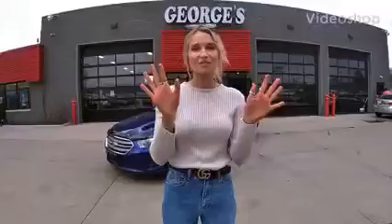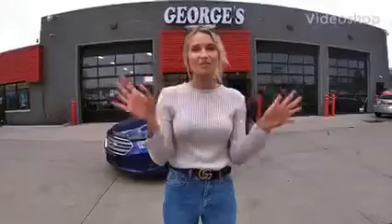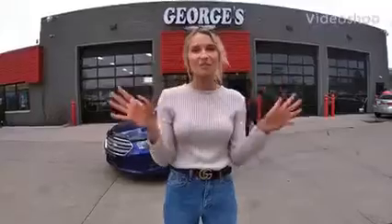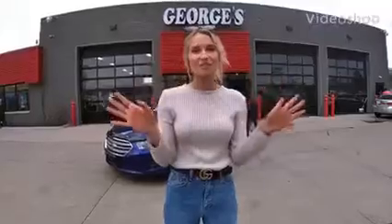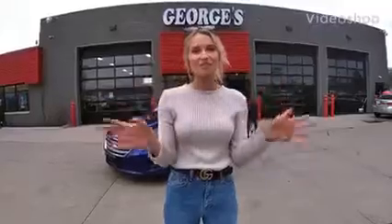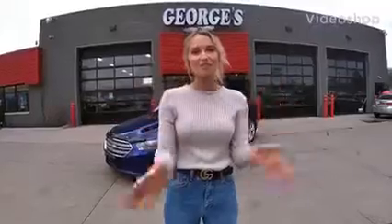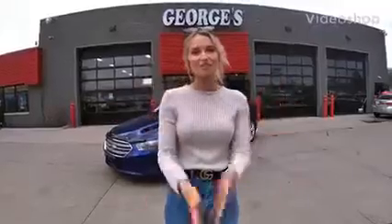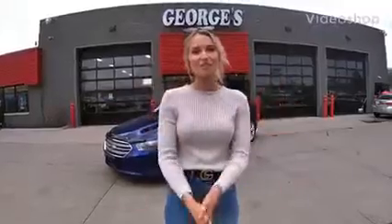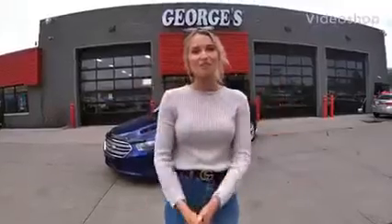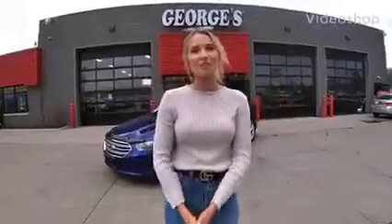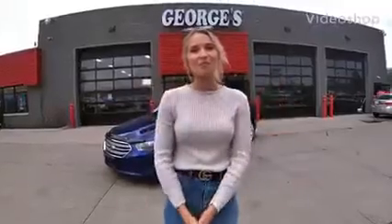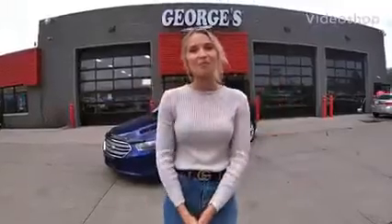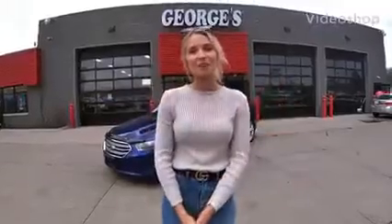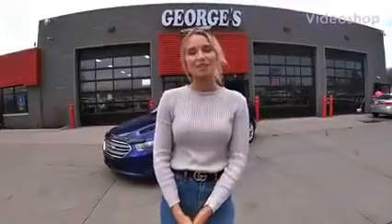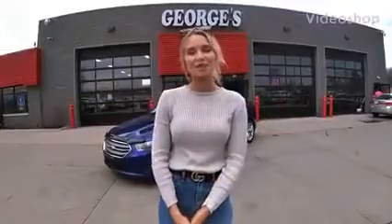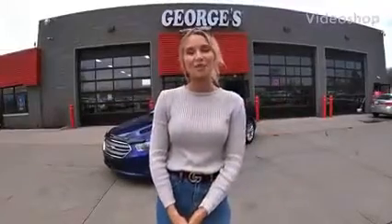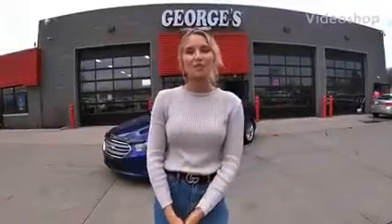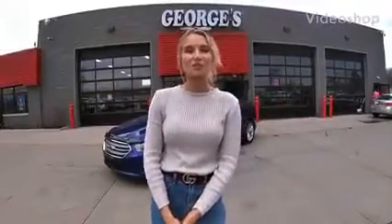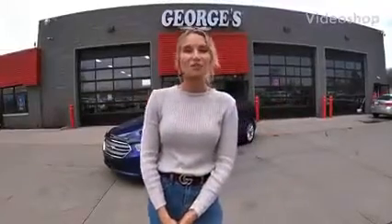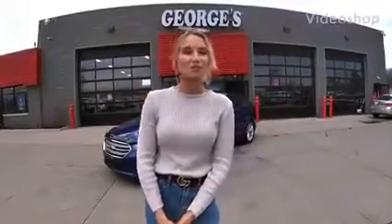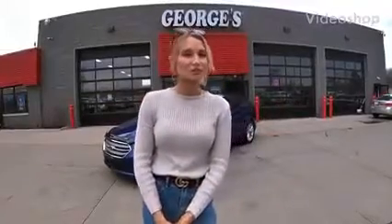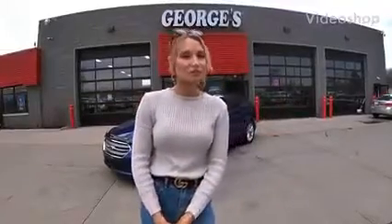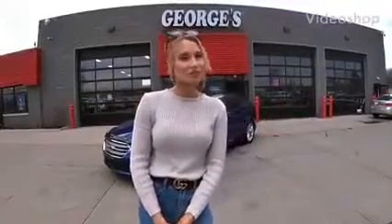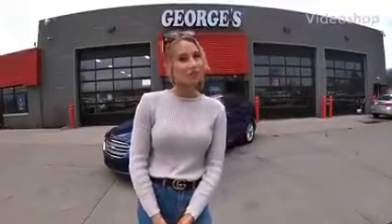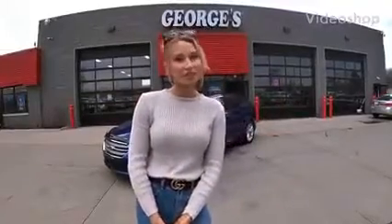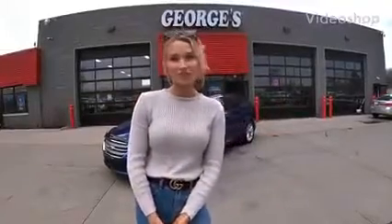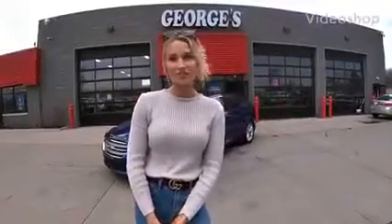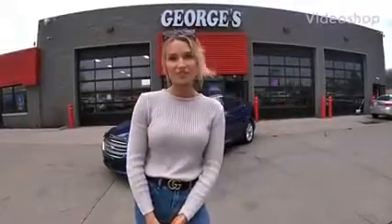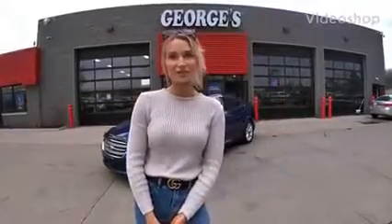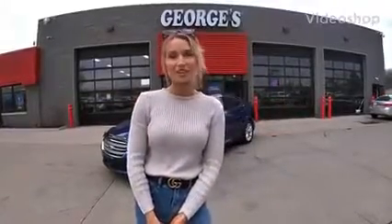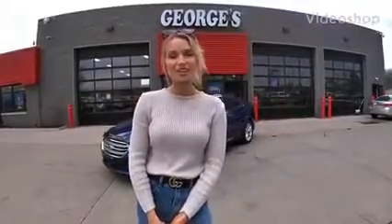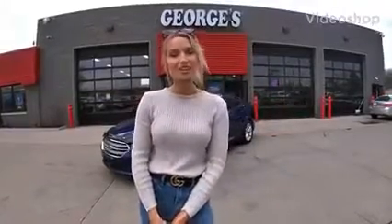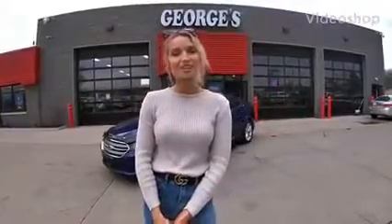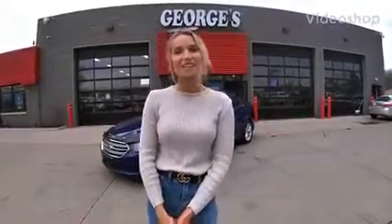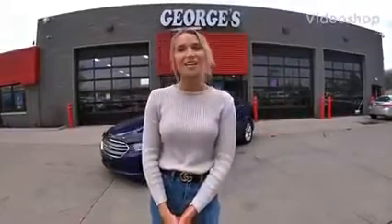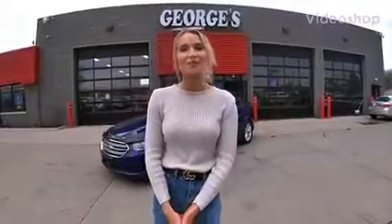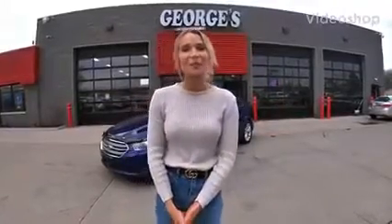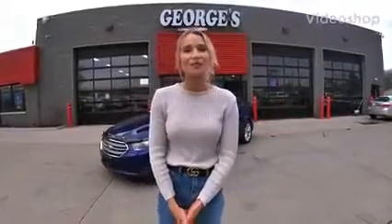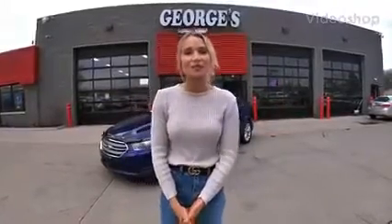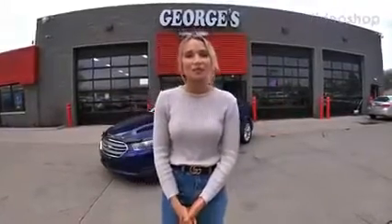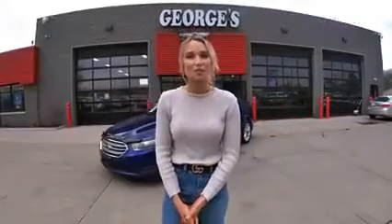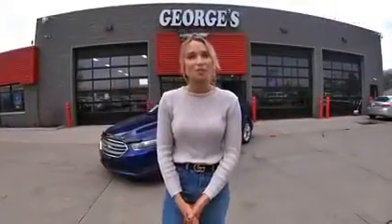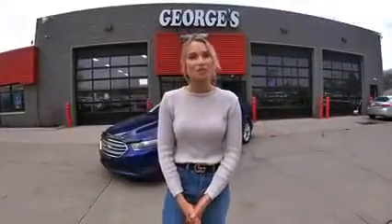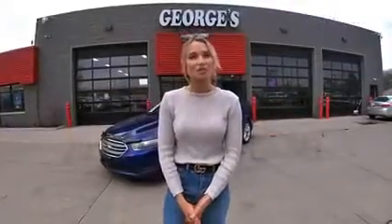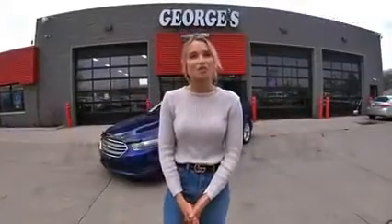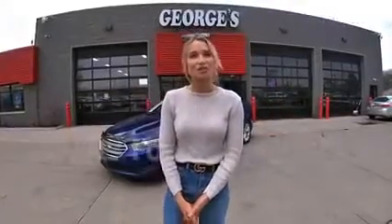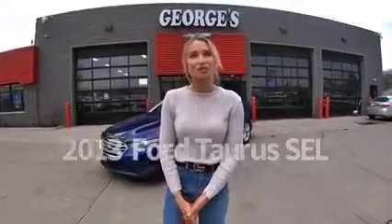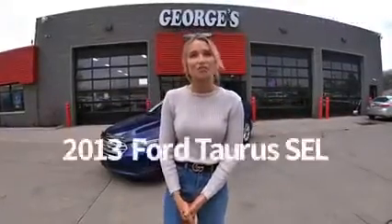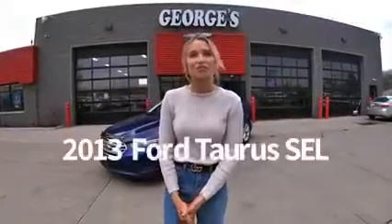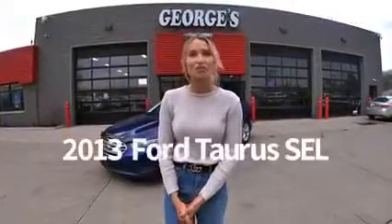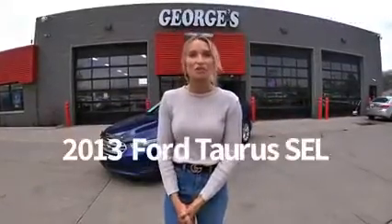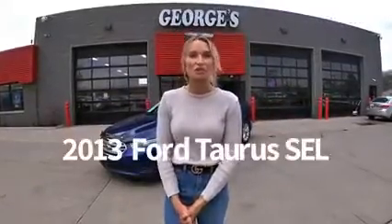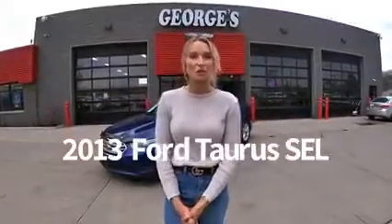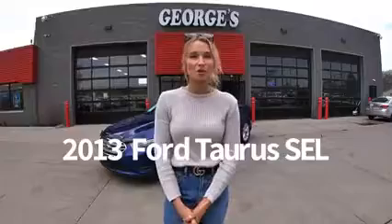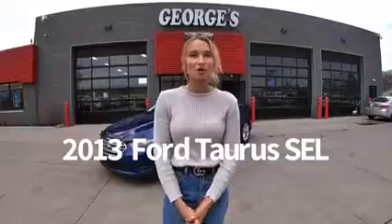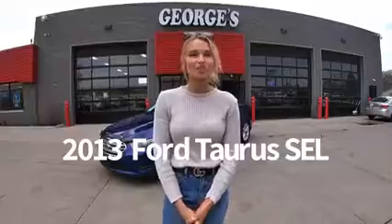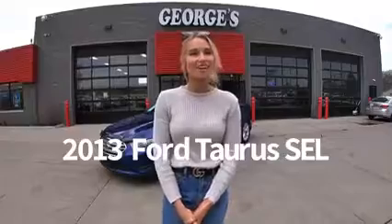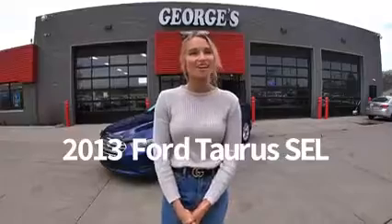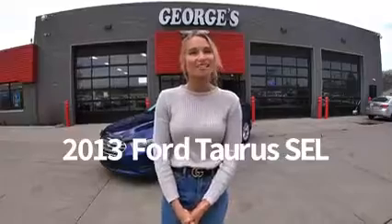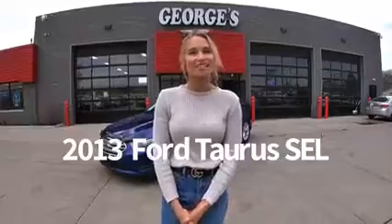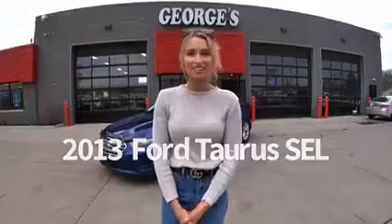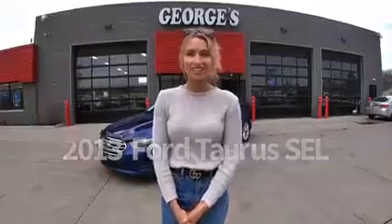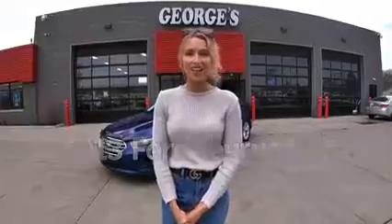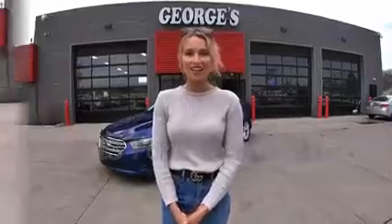Hi everyone, it's Audrey. Welcome back to another Featured Vehicle of the Week. Today we have a 2013 Ford Taurus SEL.